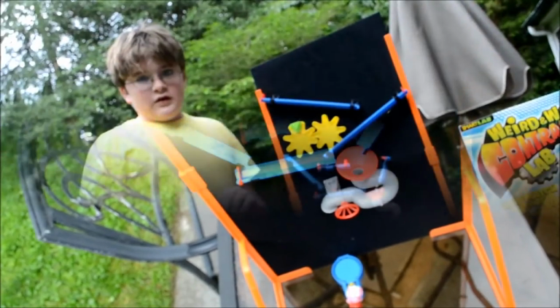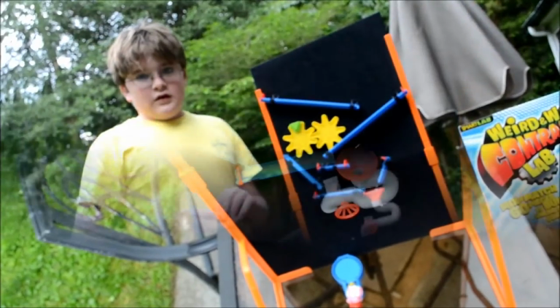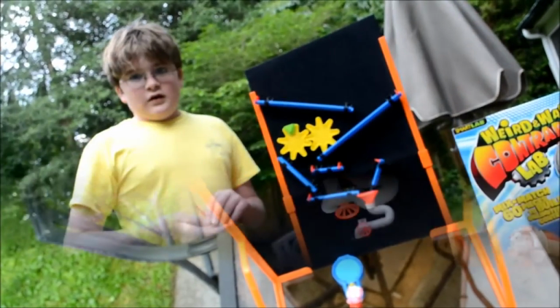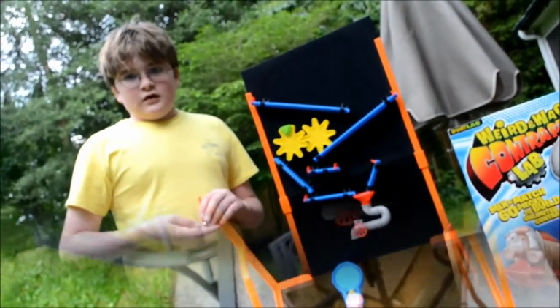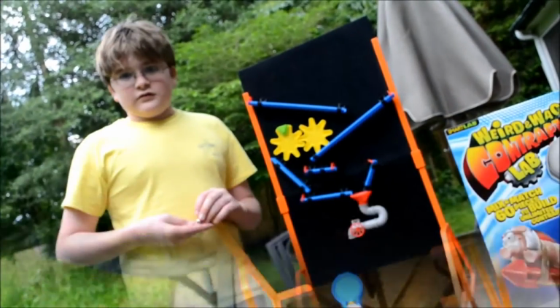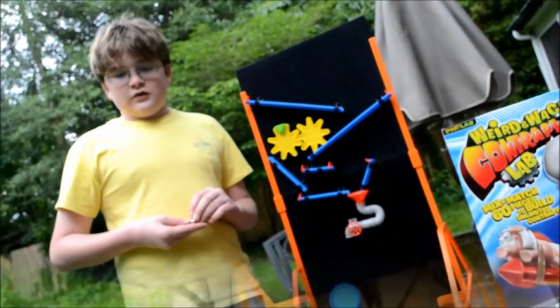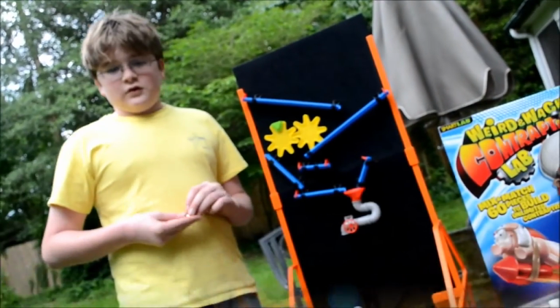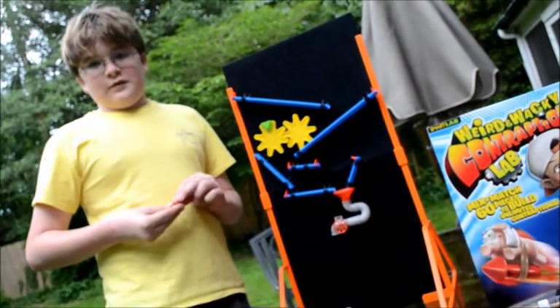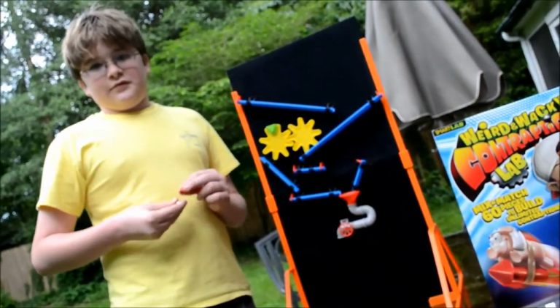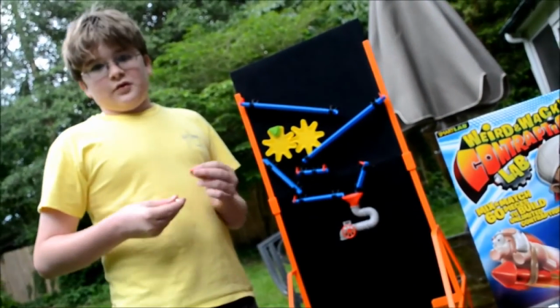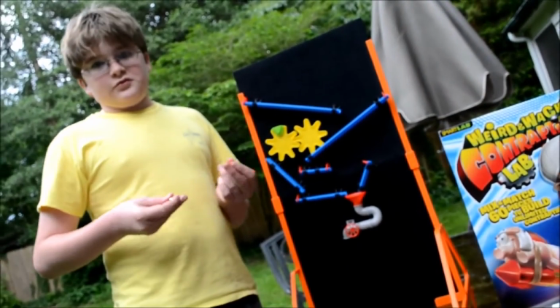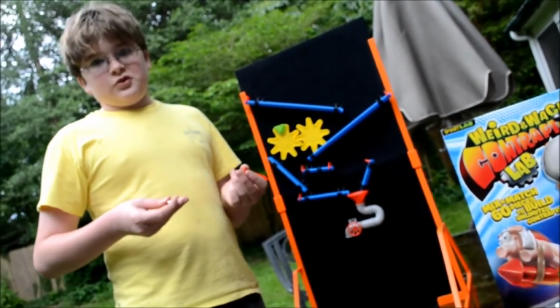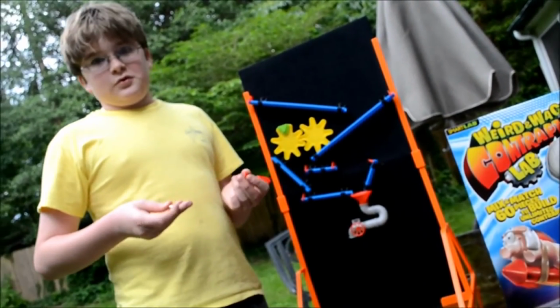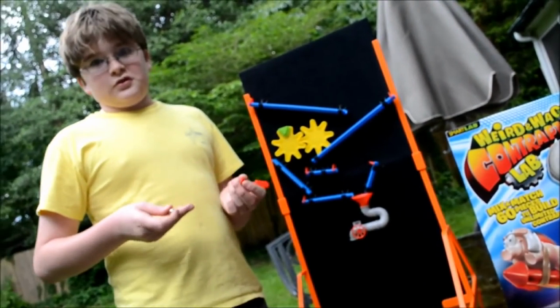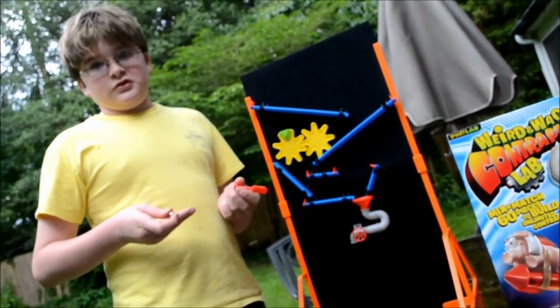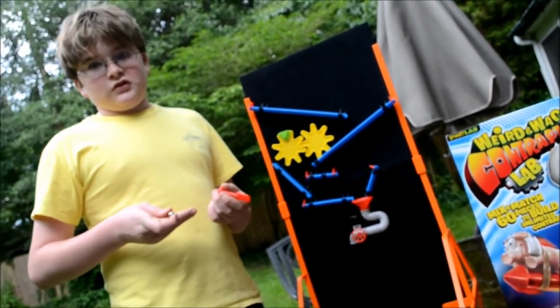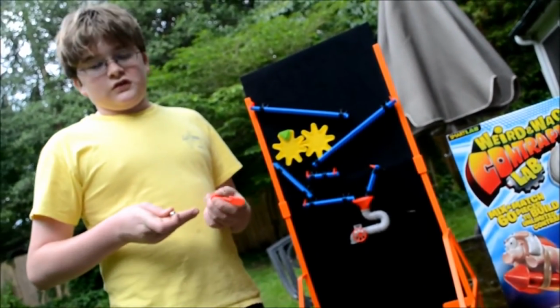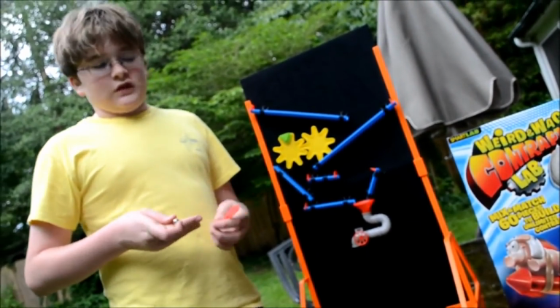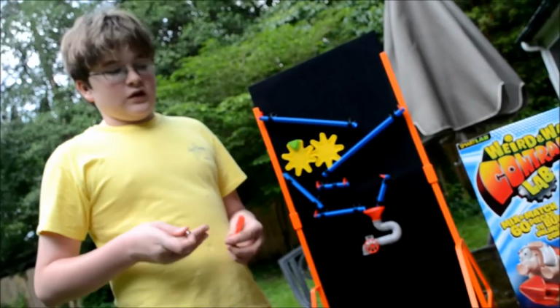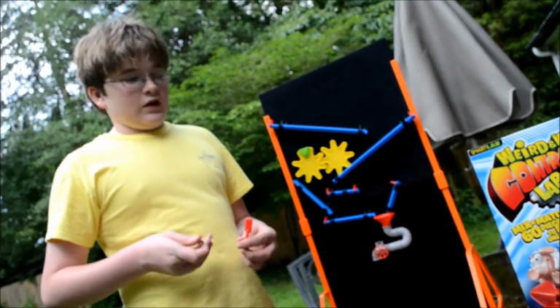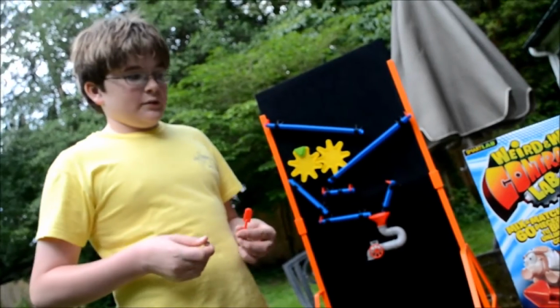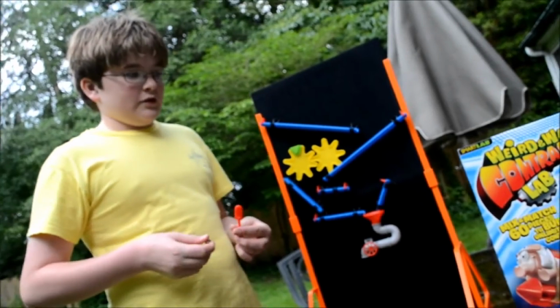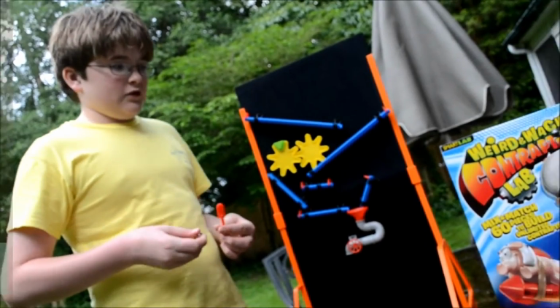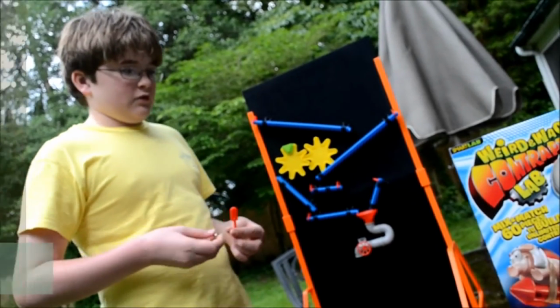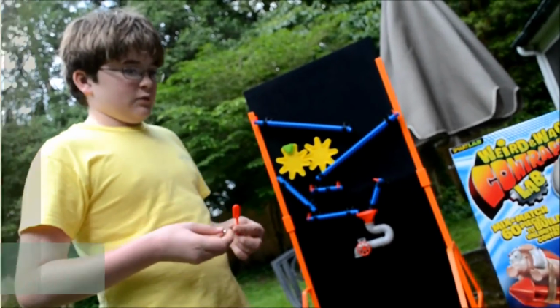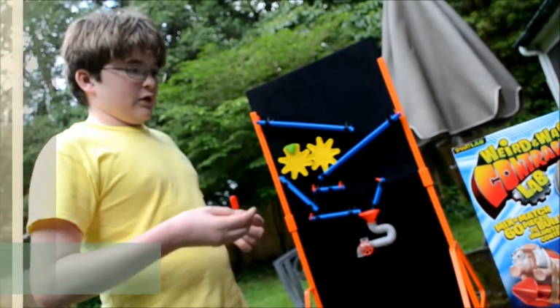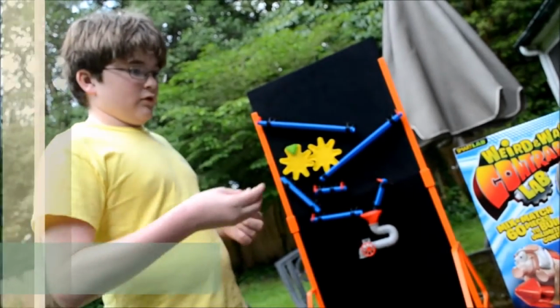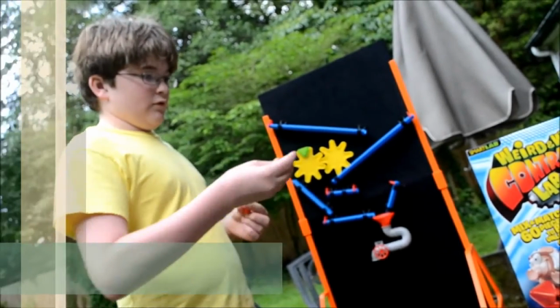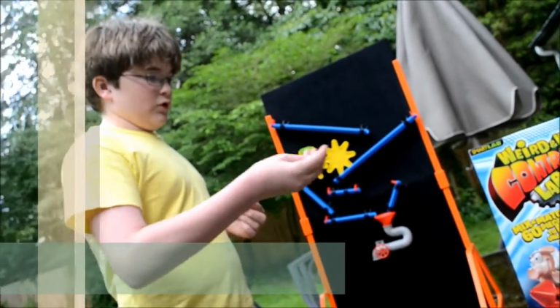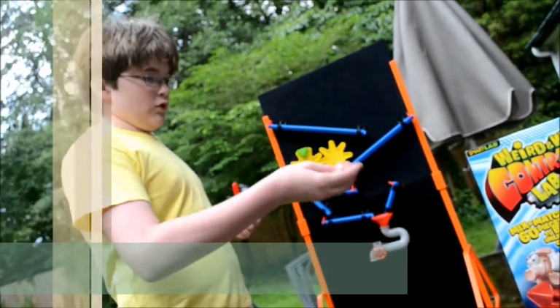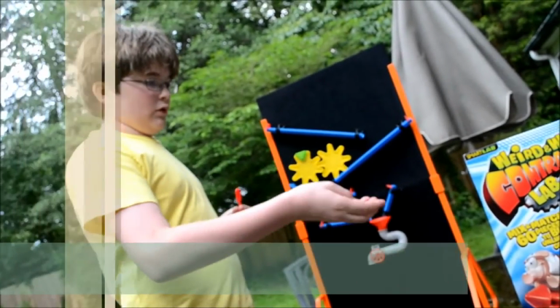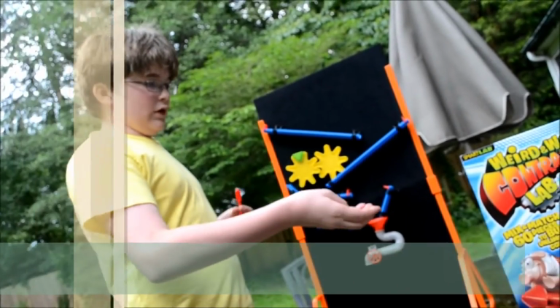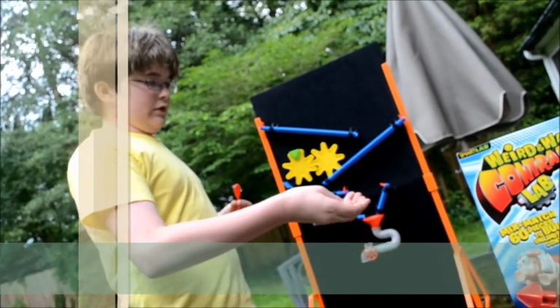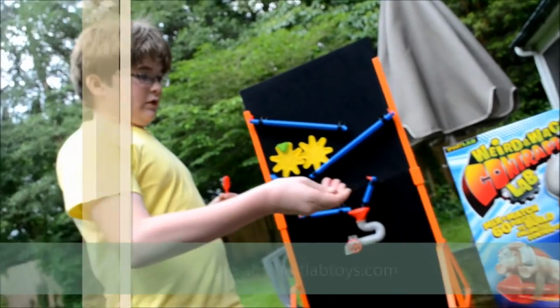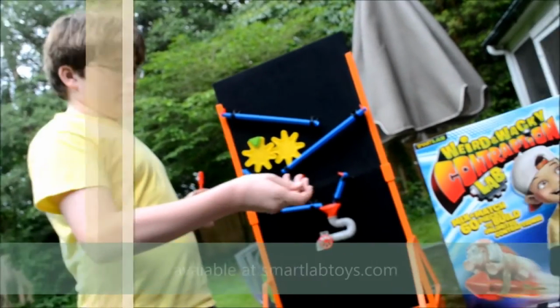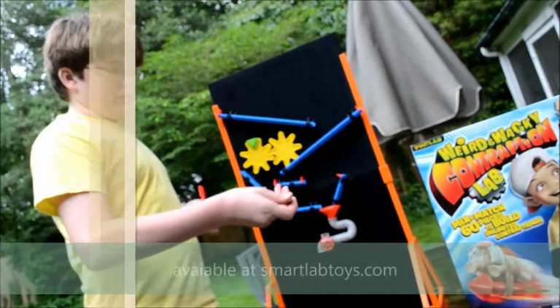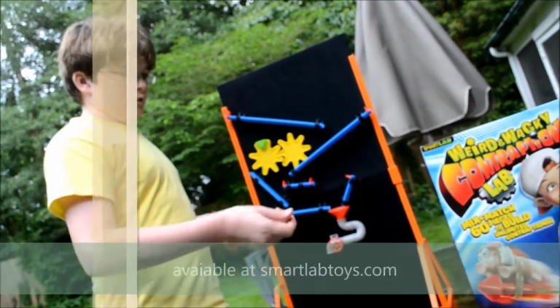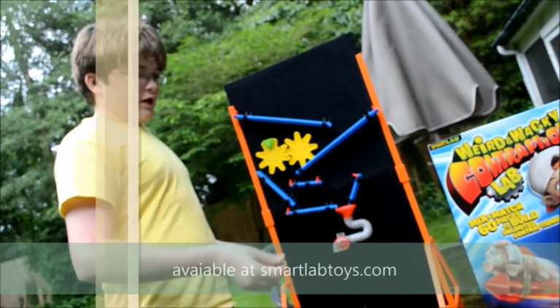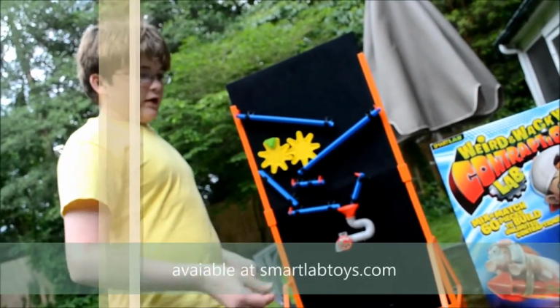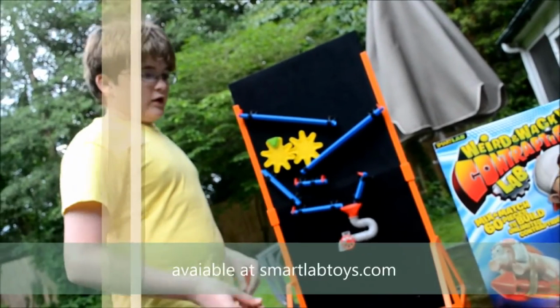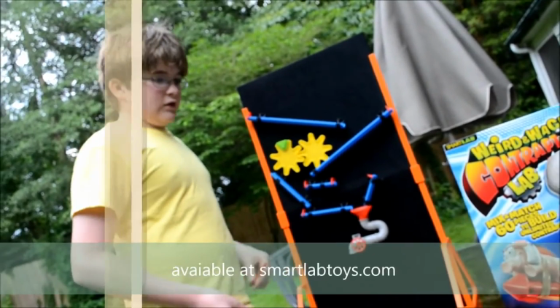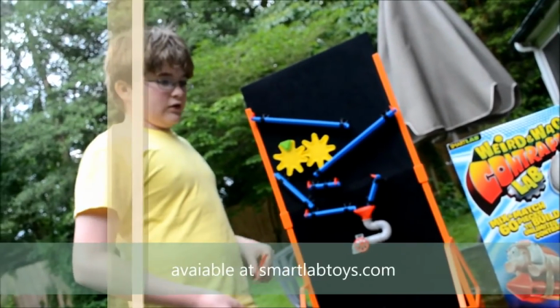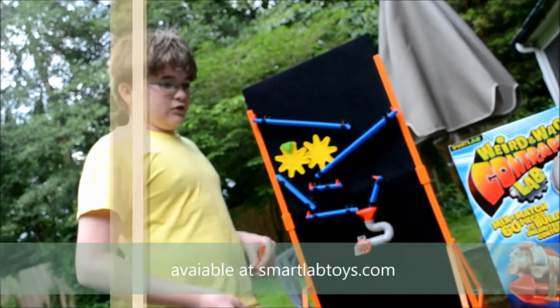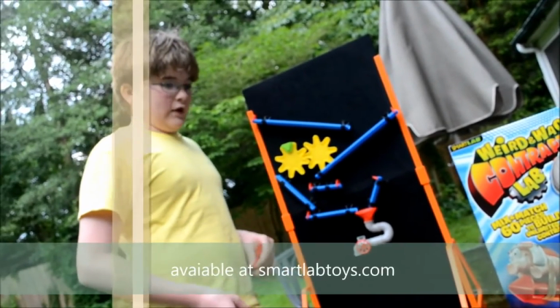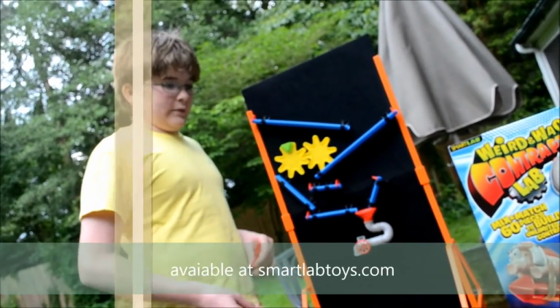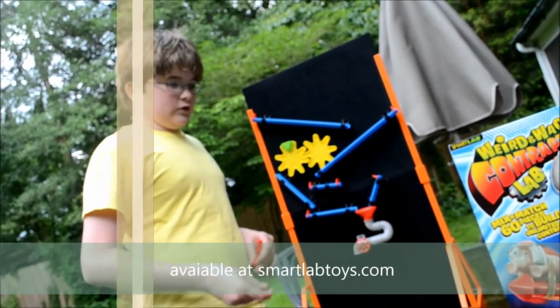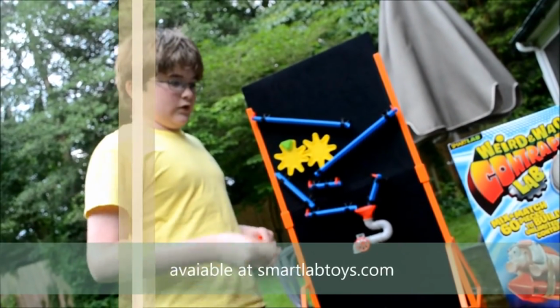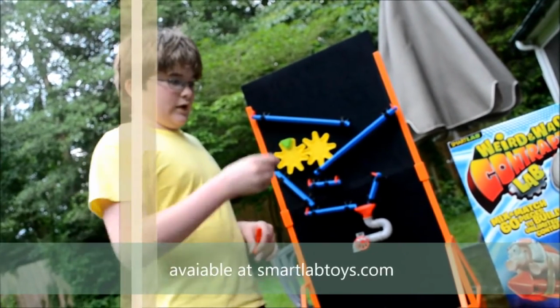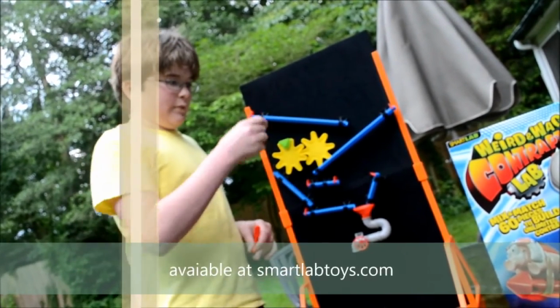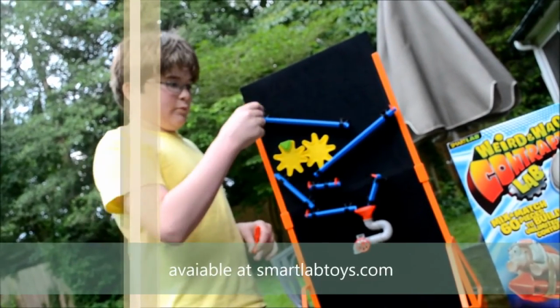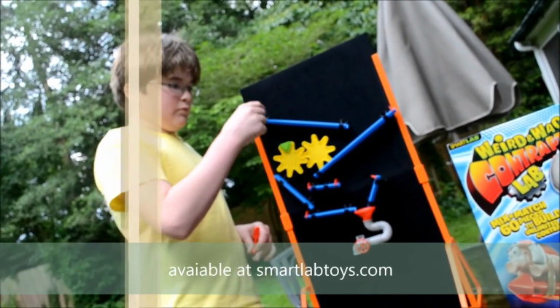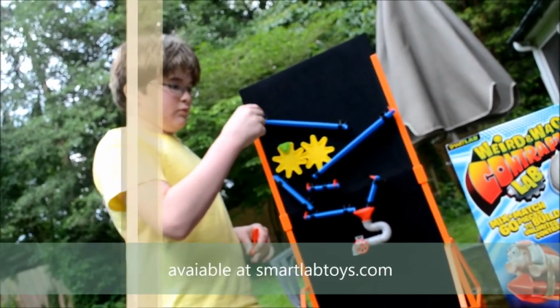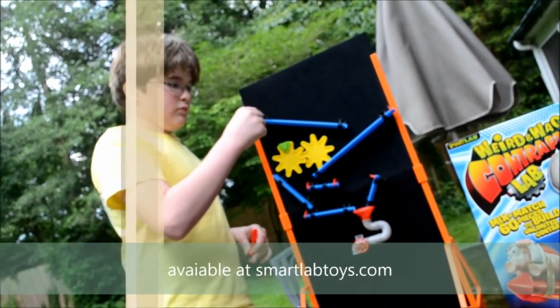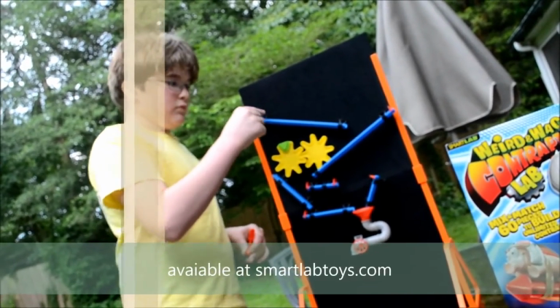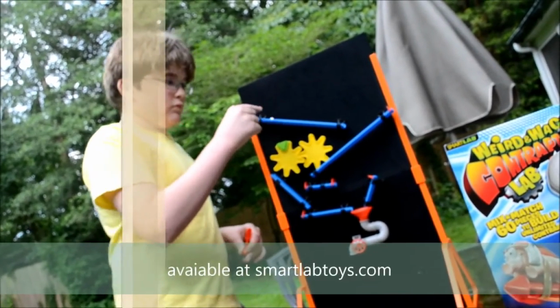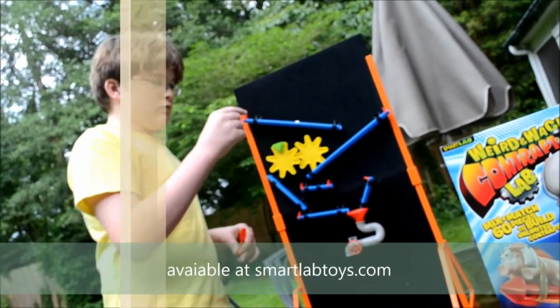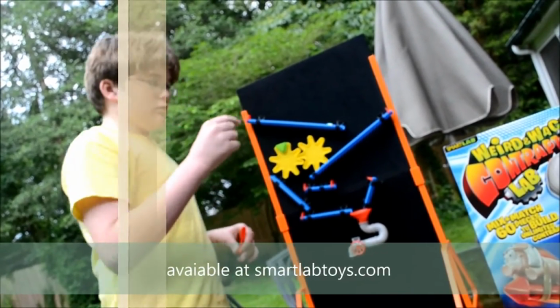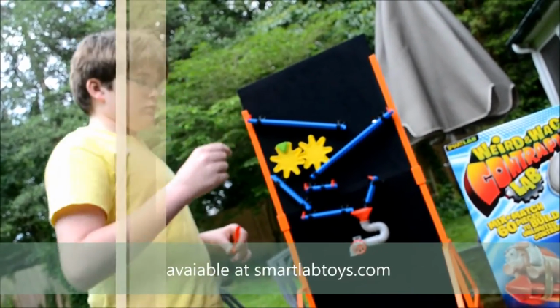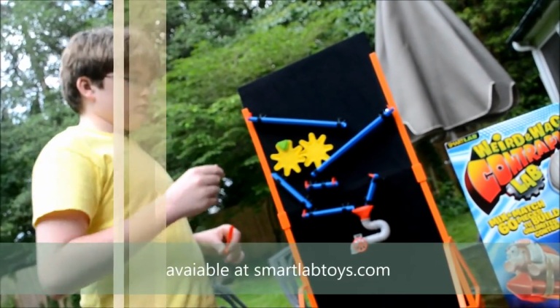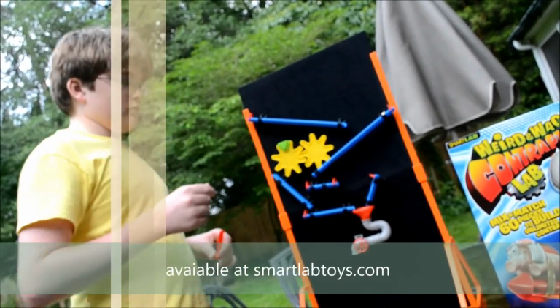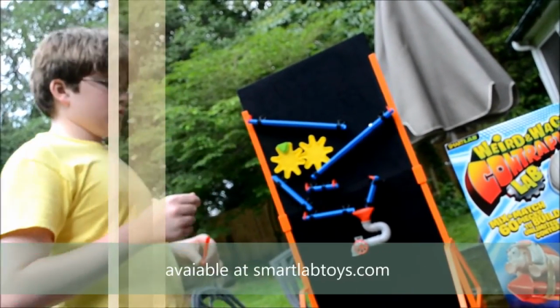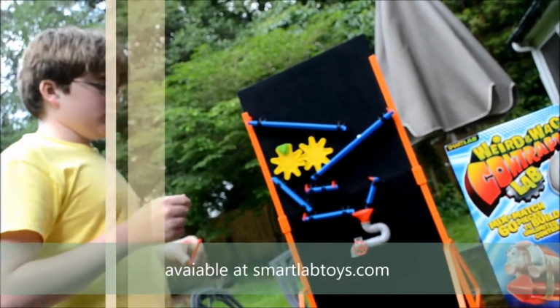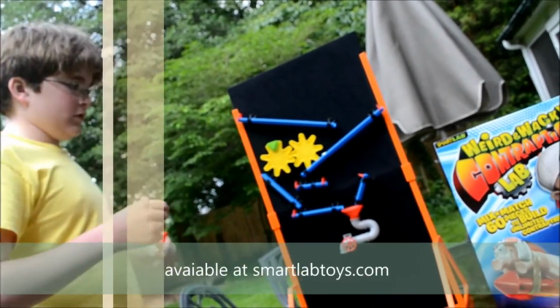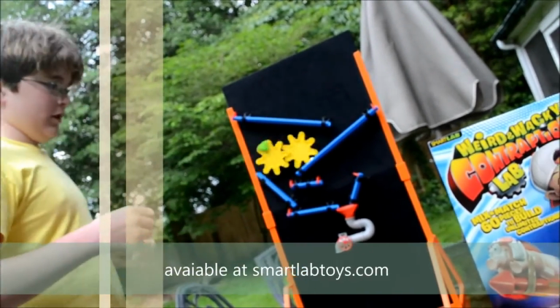I'm from SuperDigestion.com and this is my review on the Wacky Contraption Lab. From Smart Lab, right? Yep.